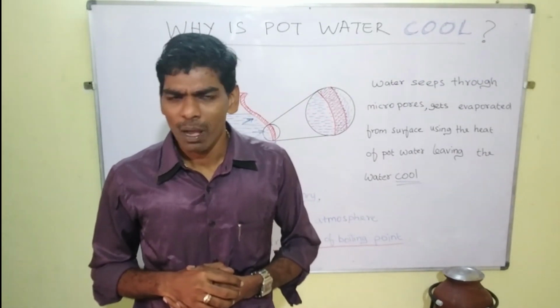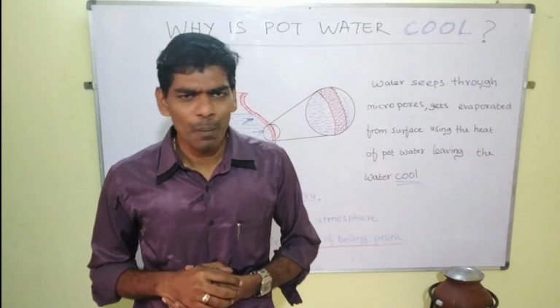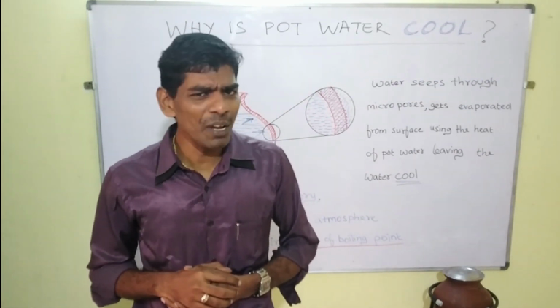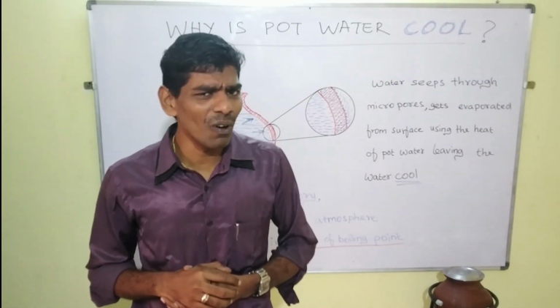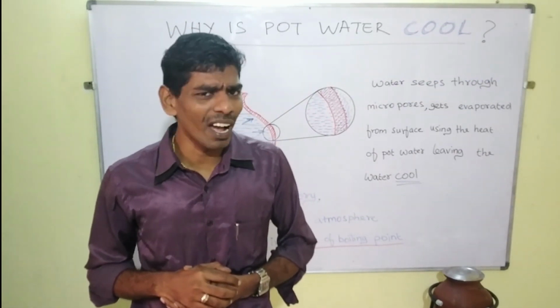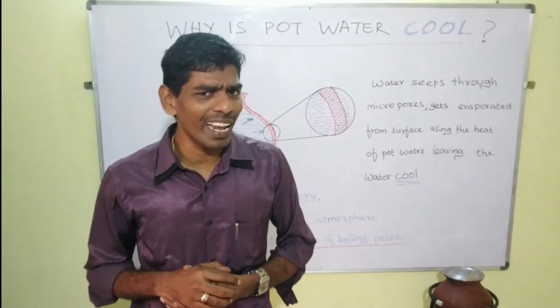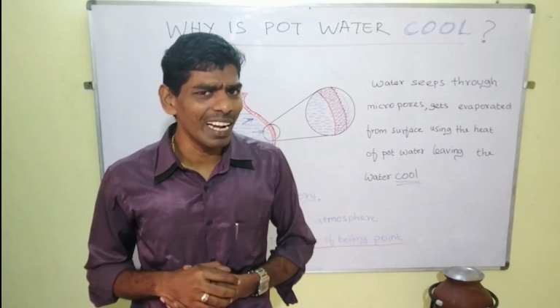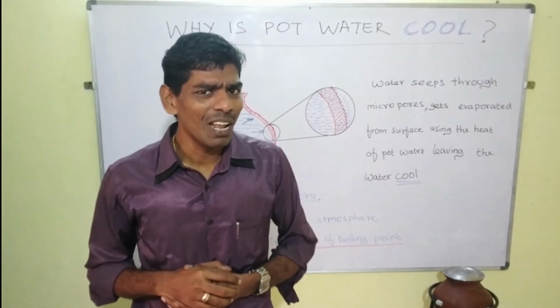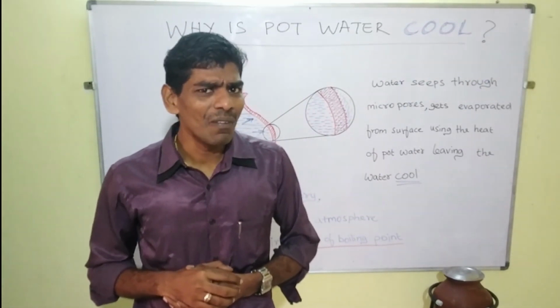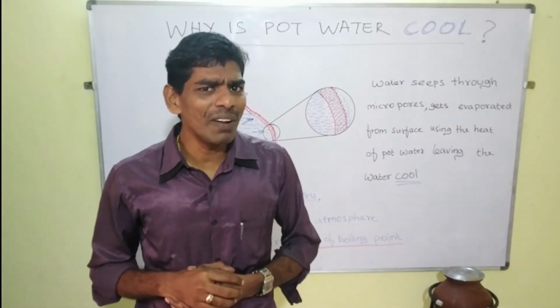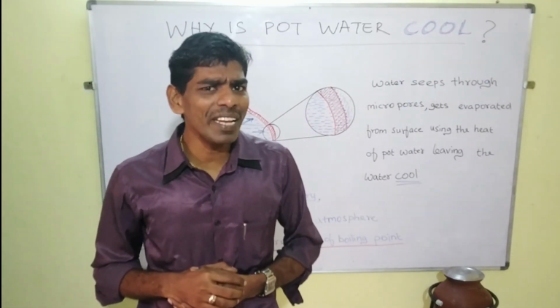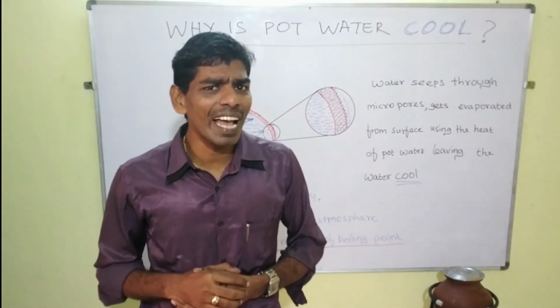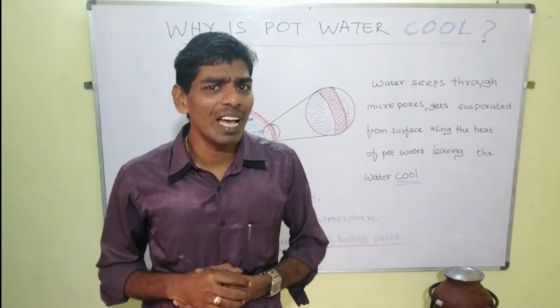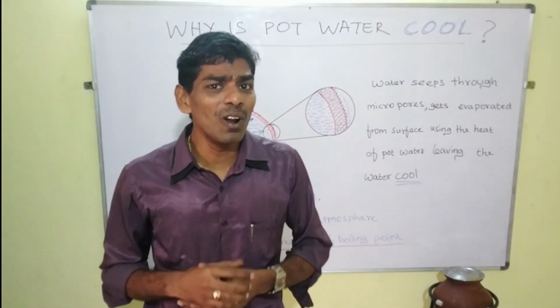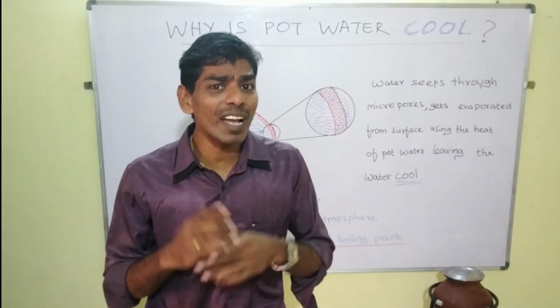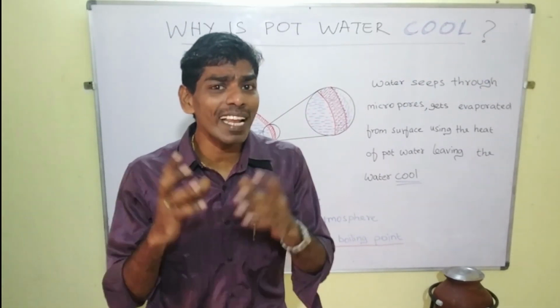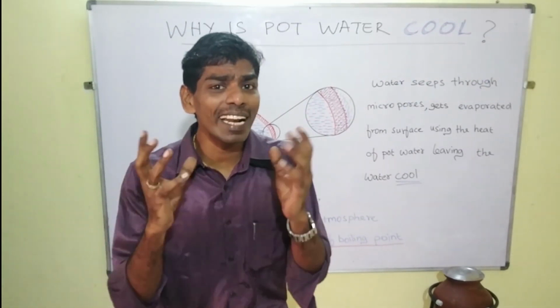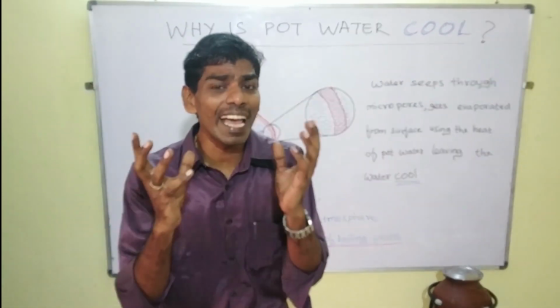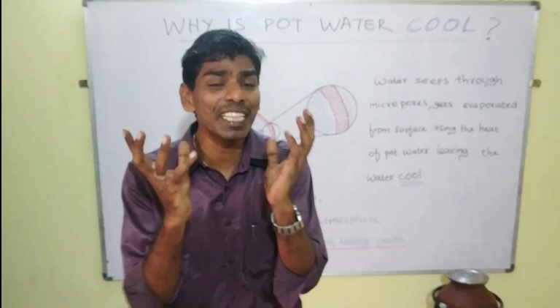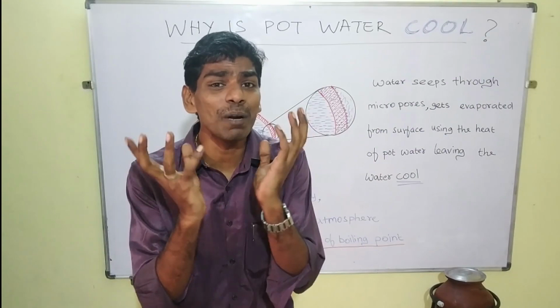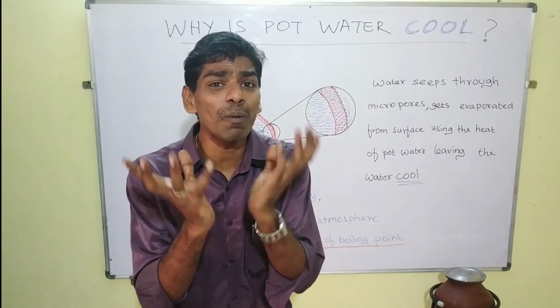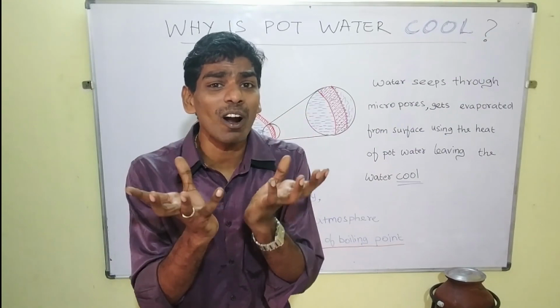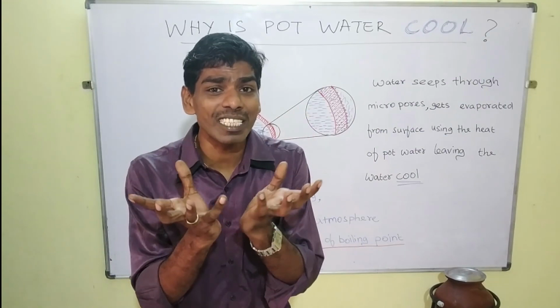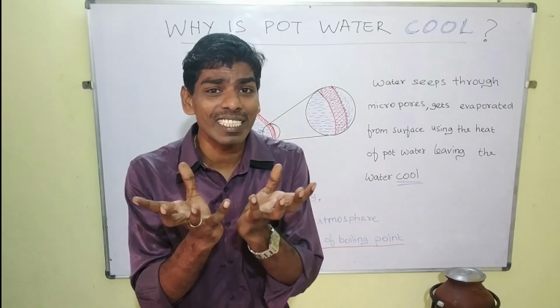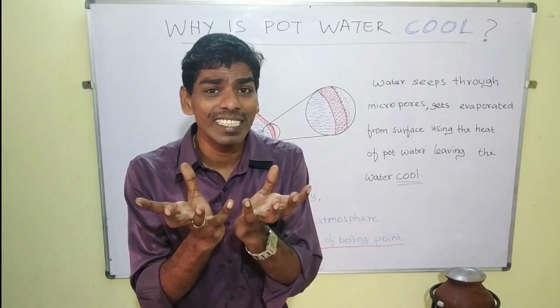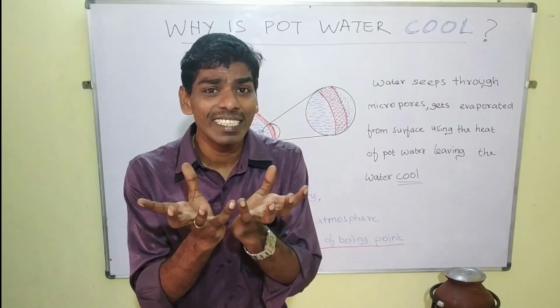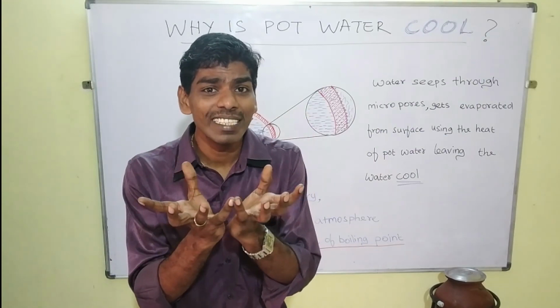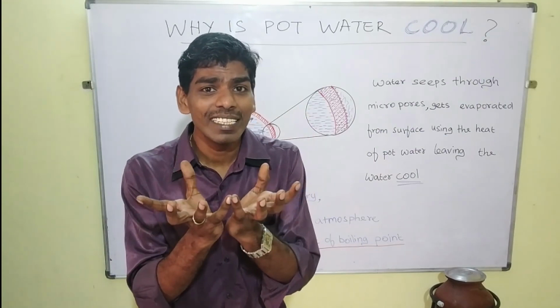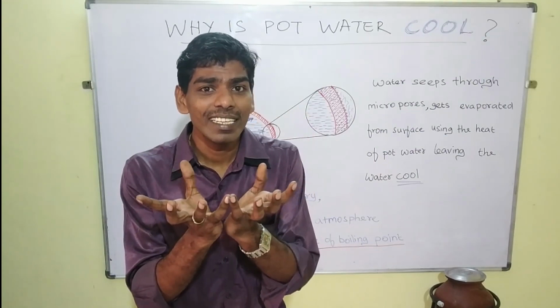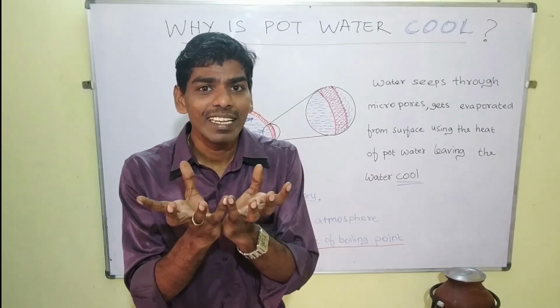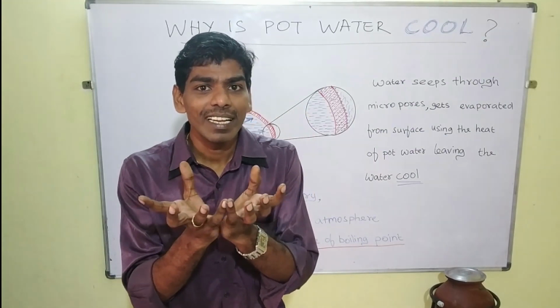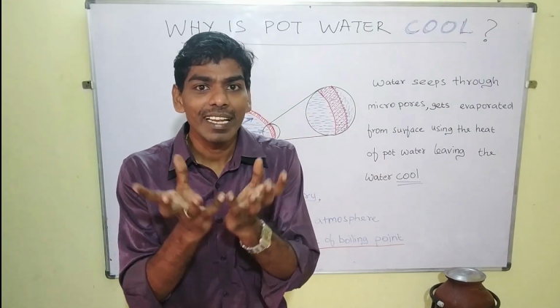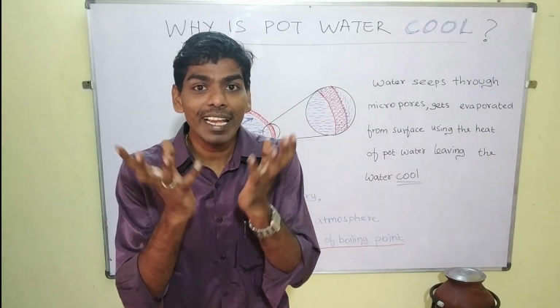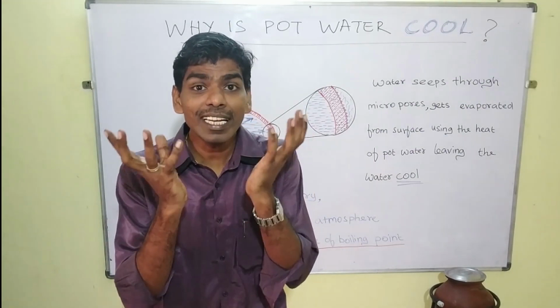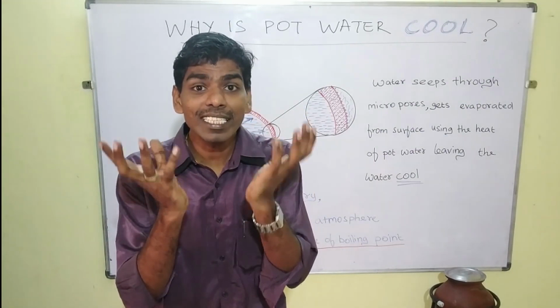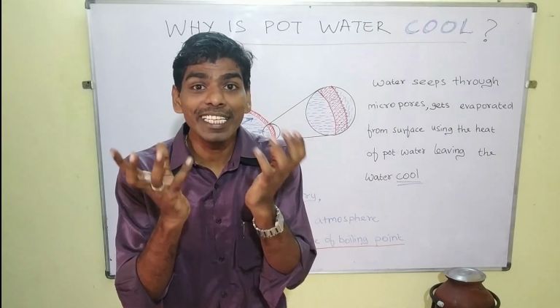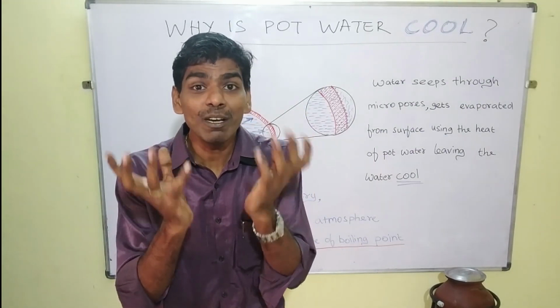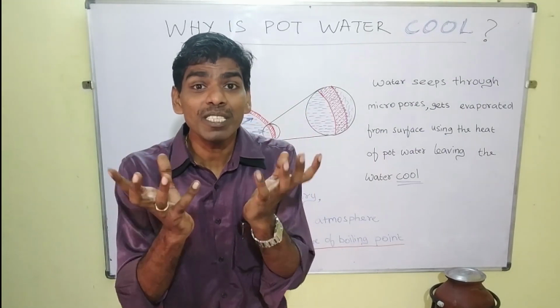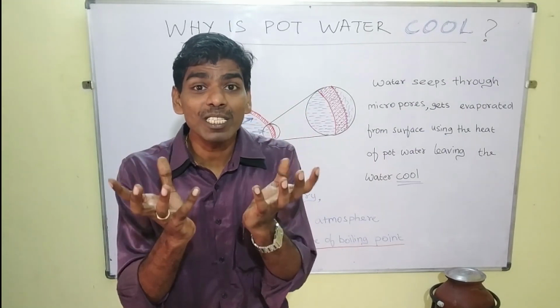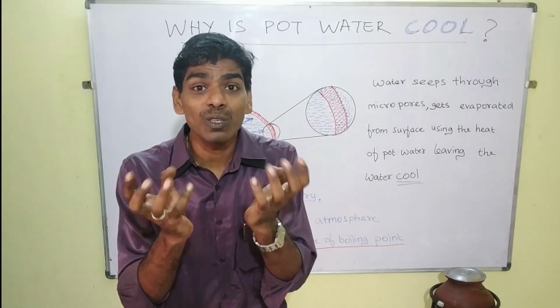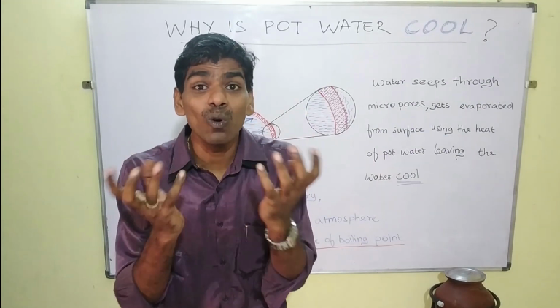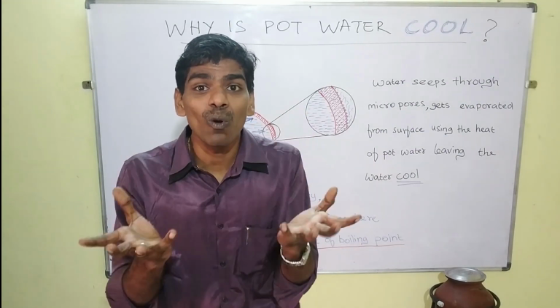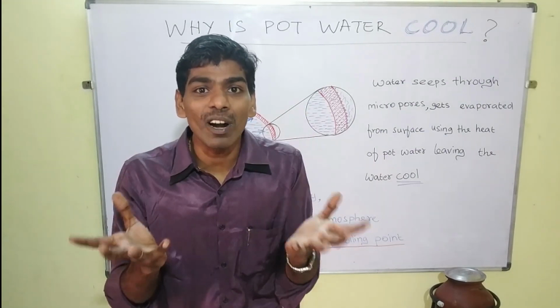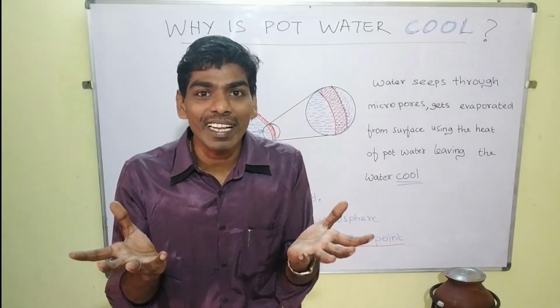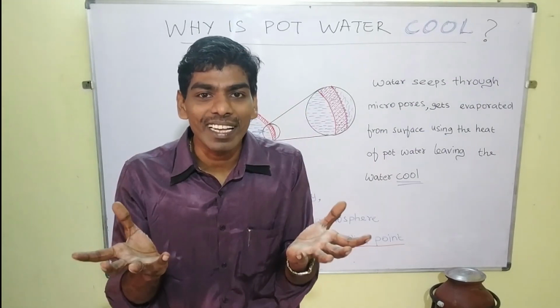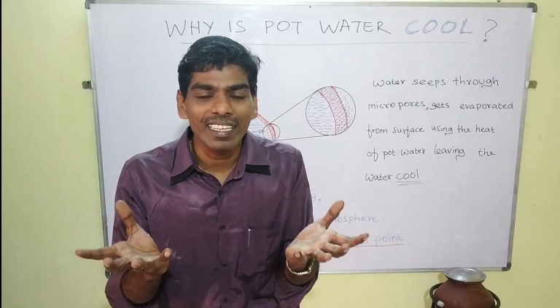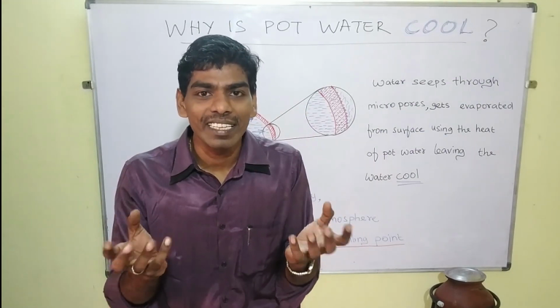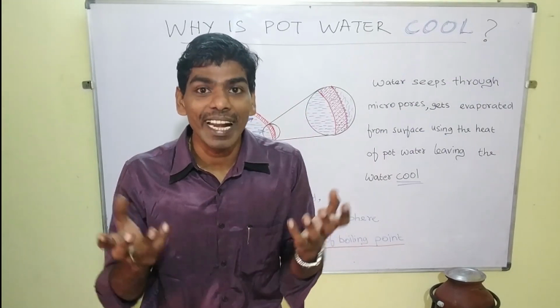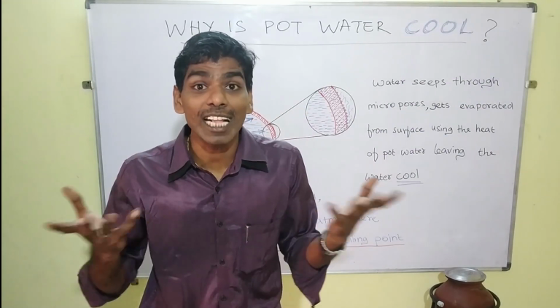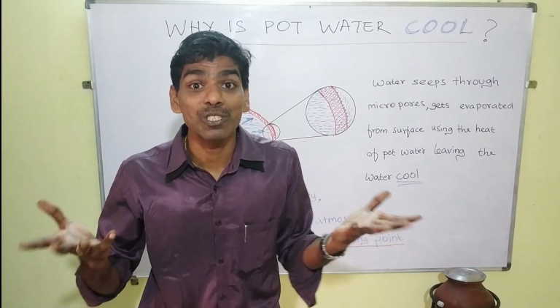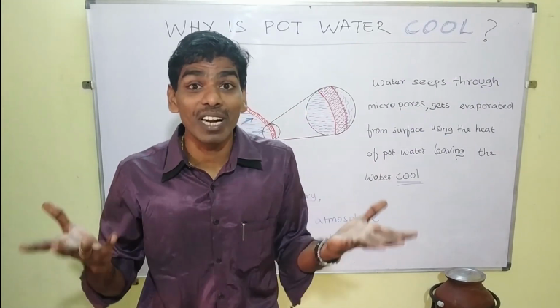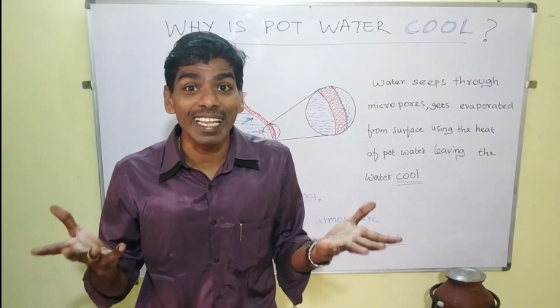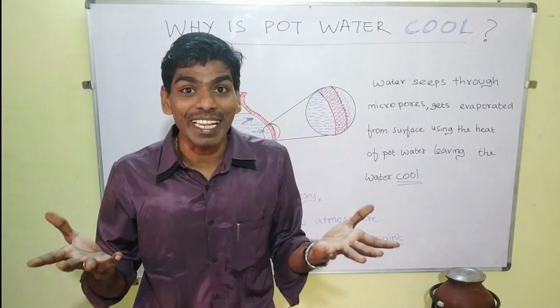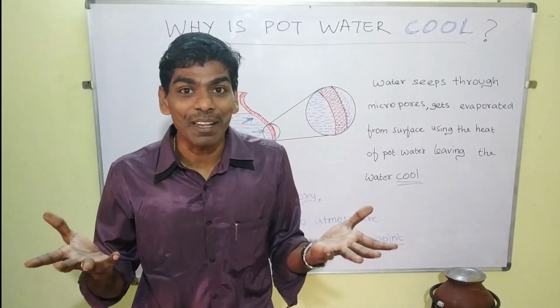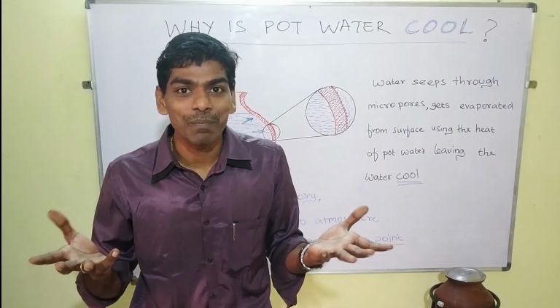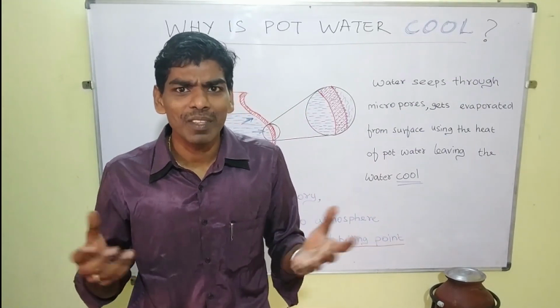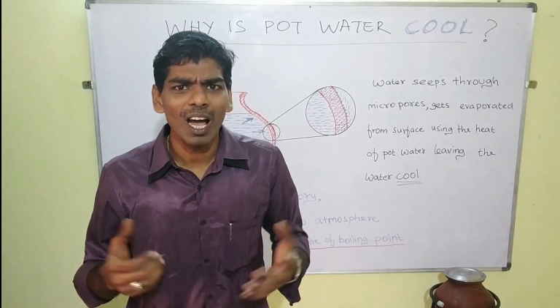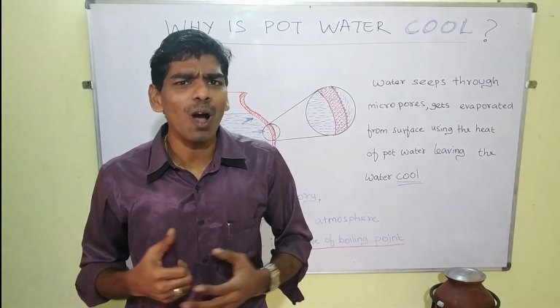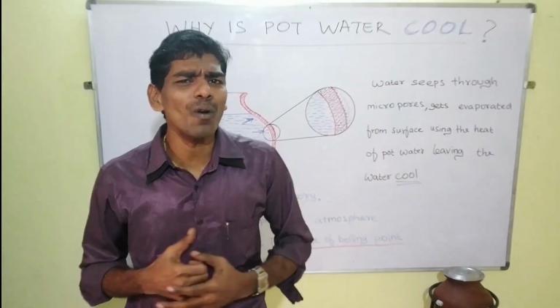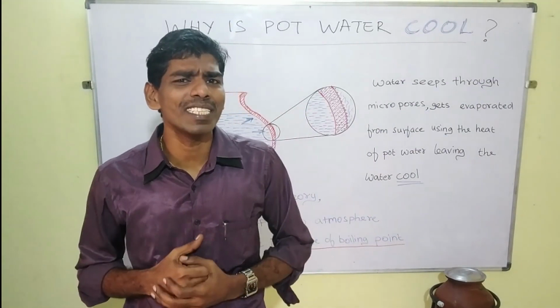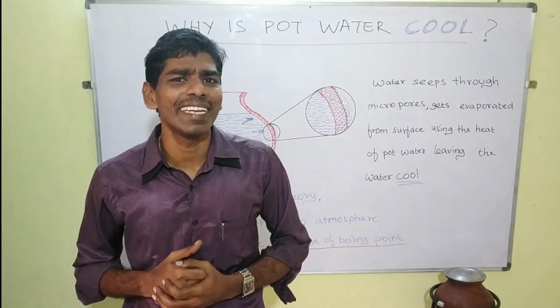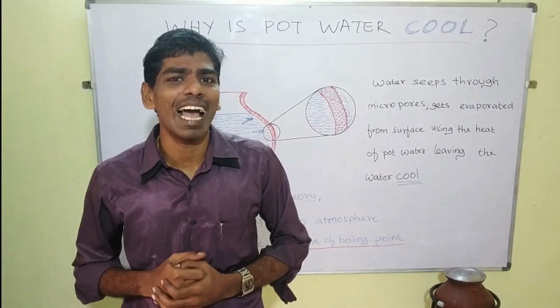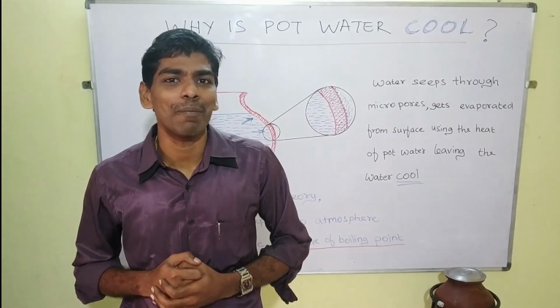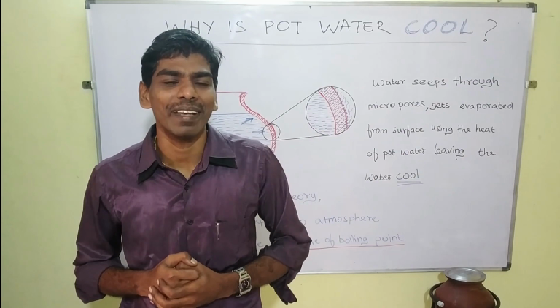Meanwhile, when we look at an earthen pot, it gives us cool water naturally. How does it happen? Let us see.